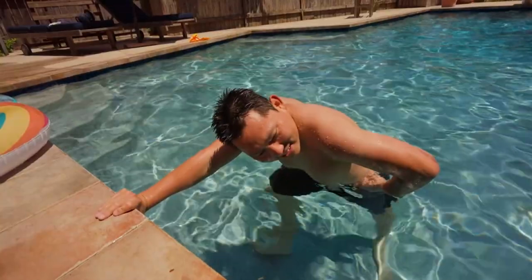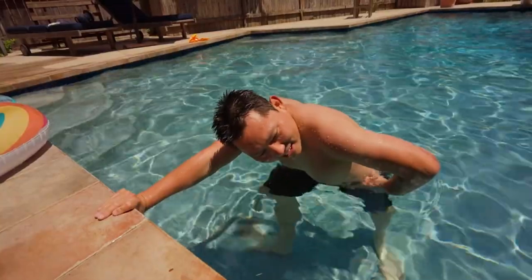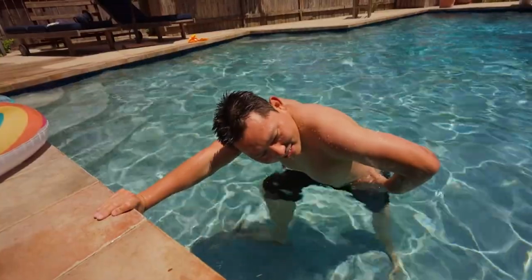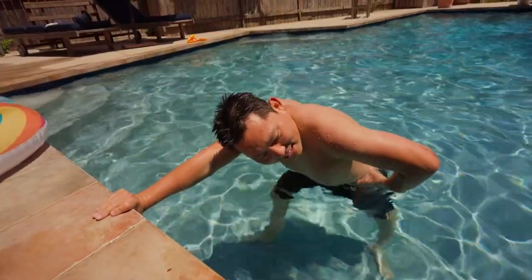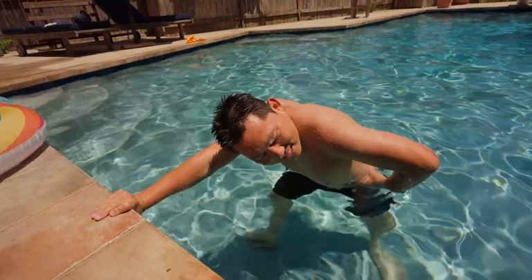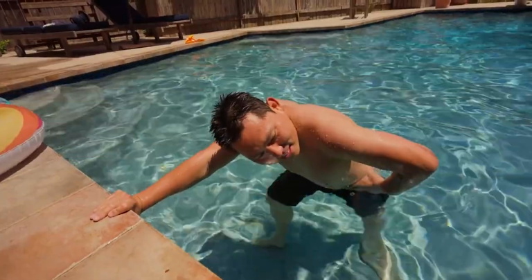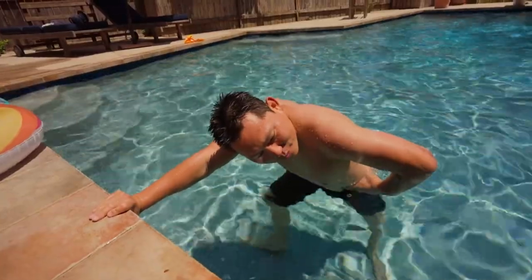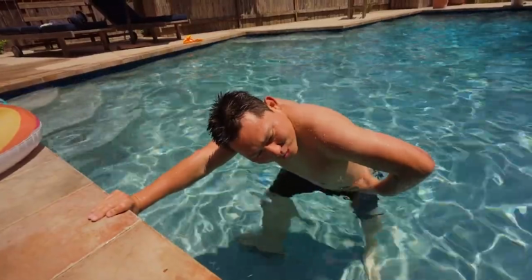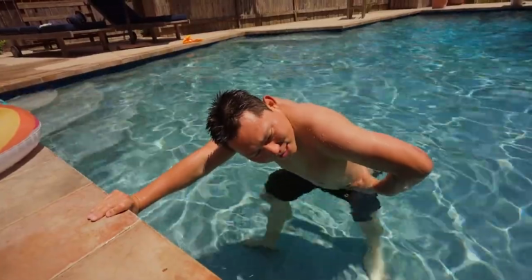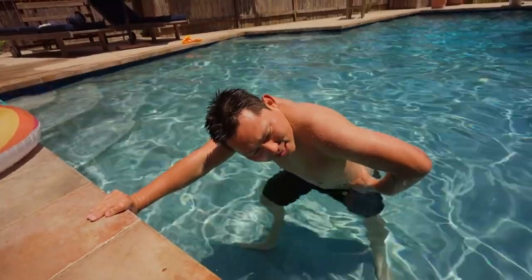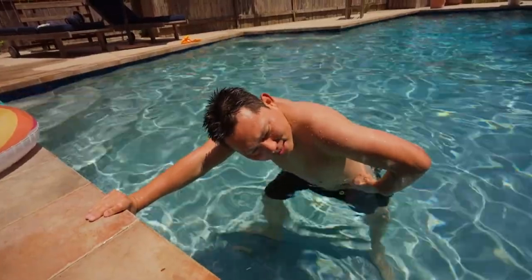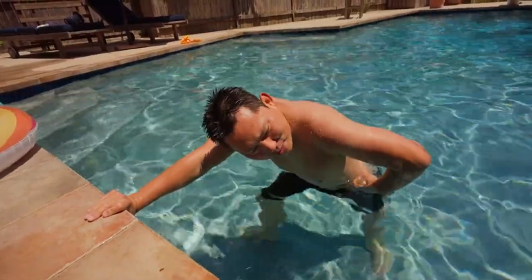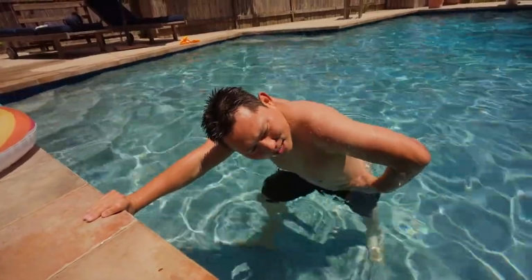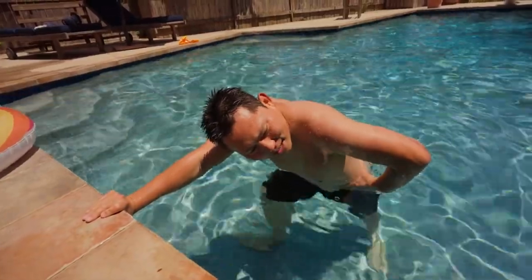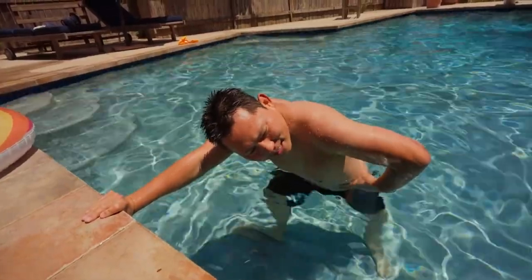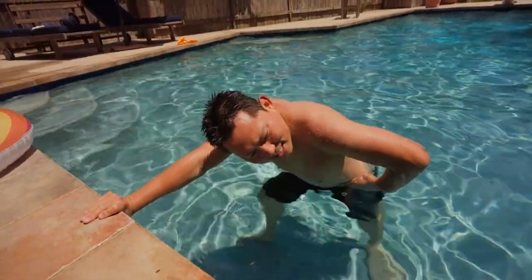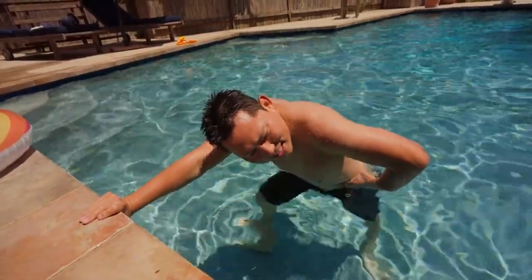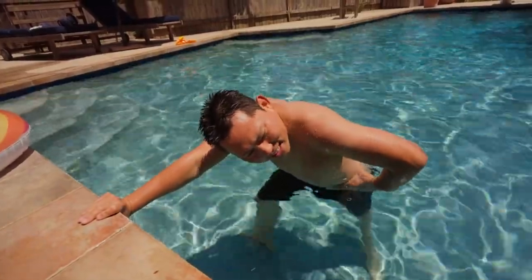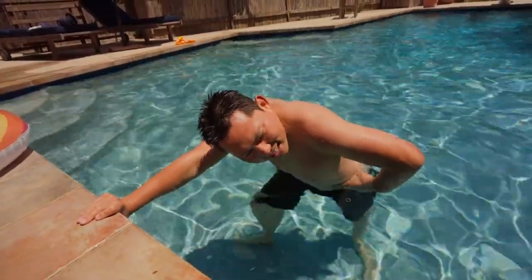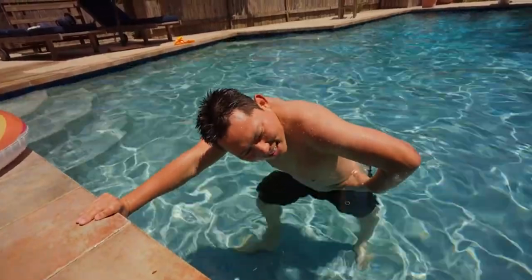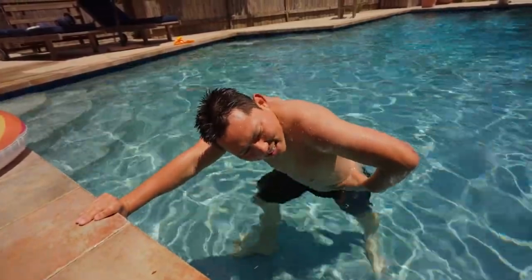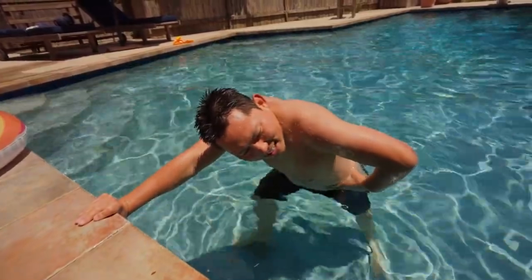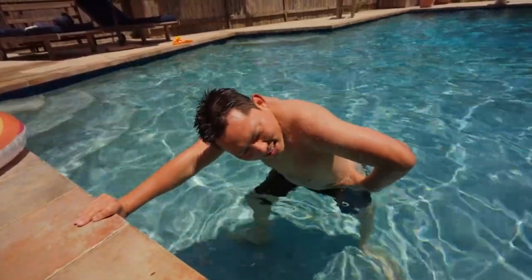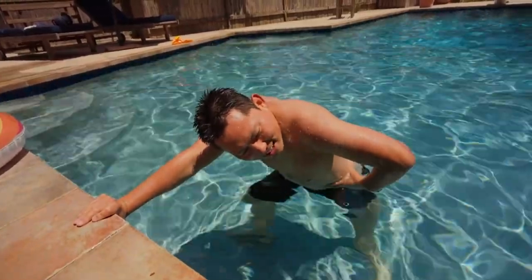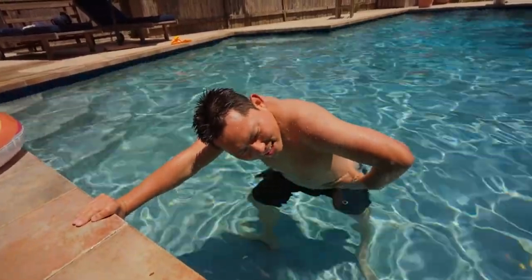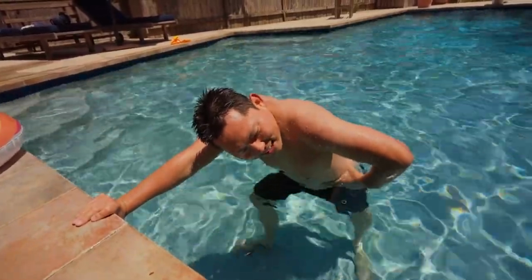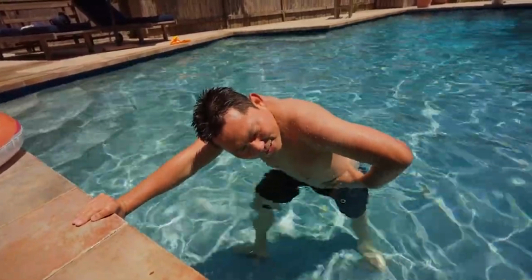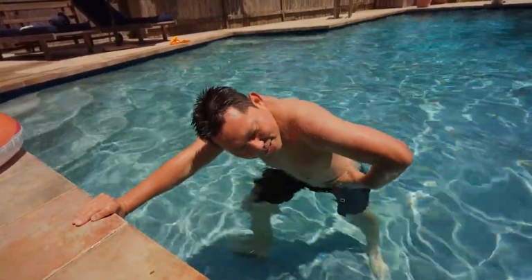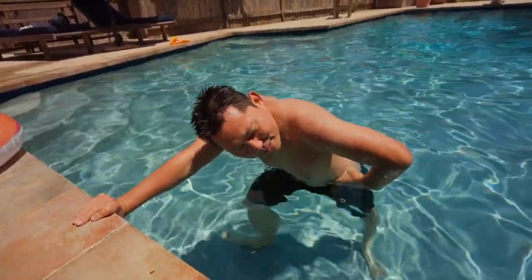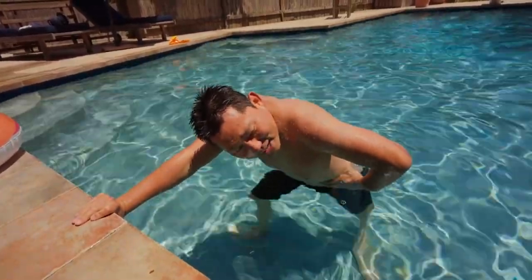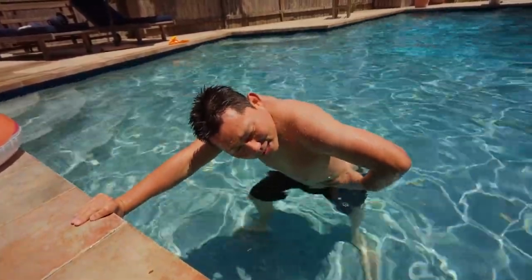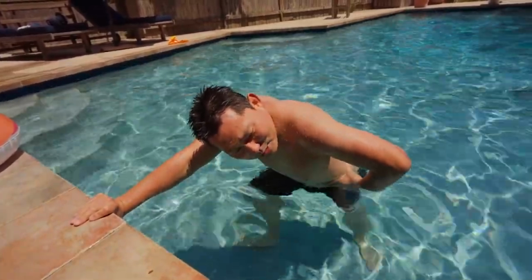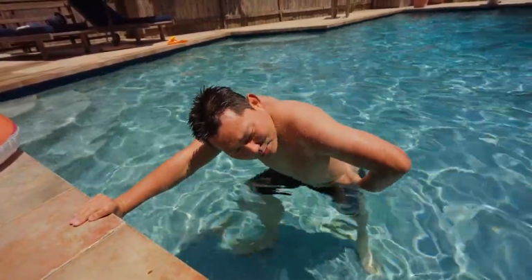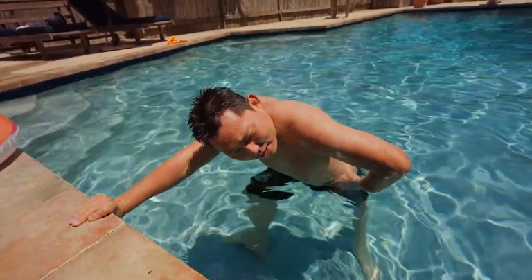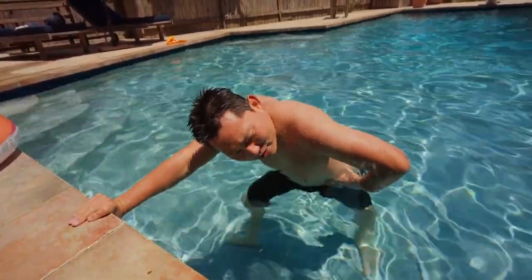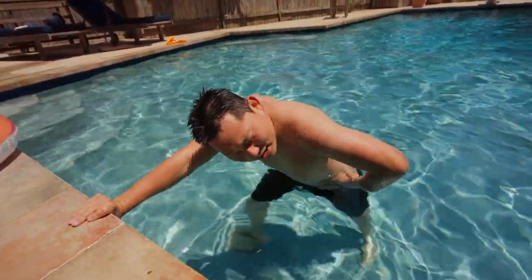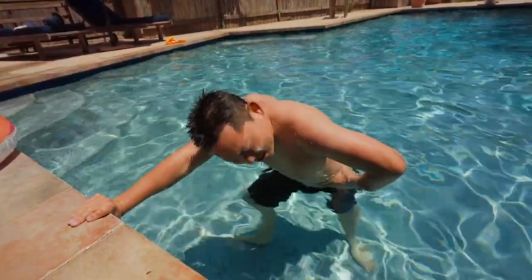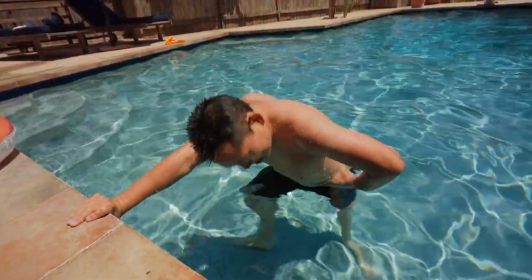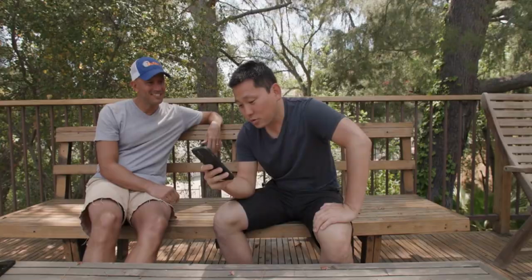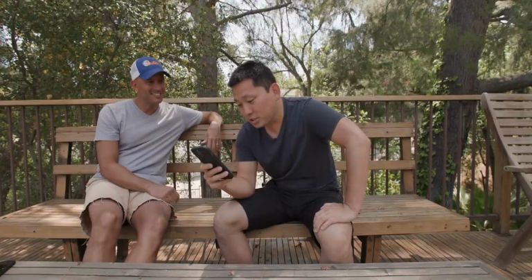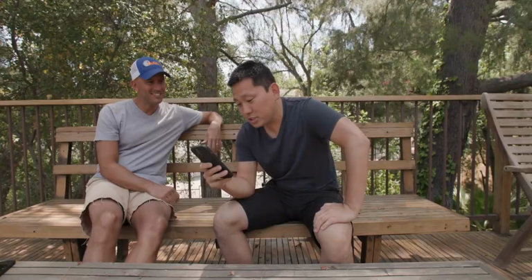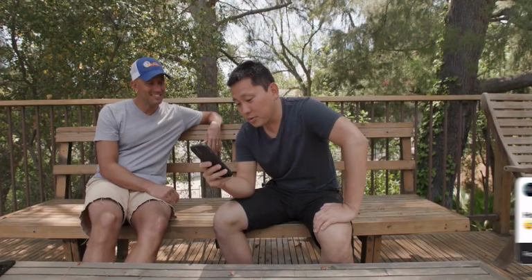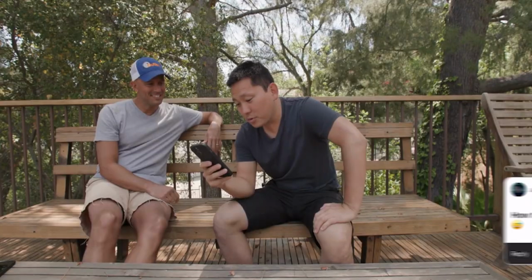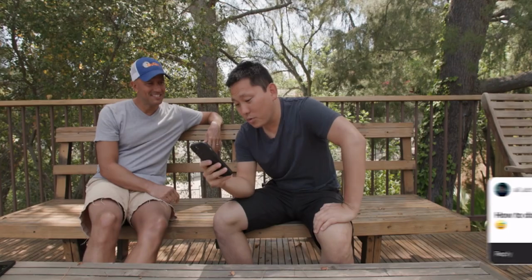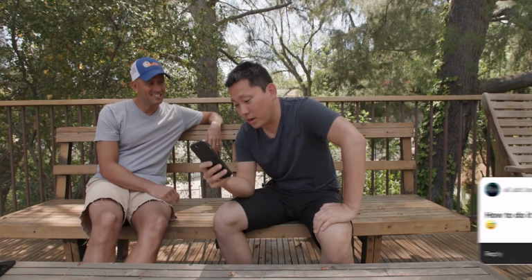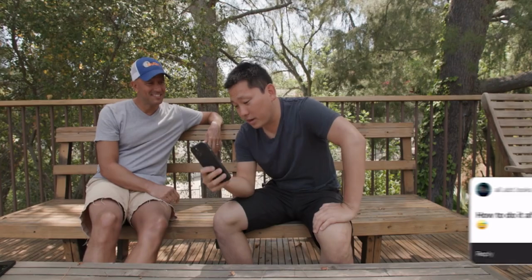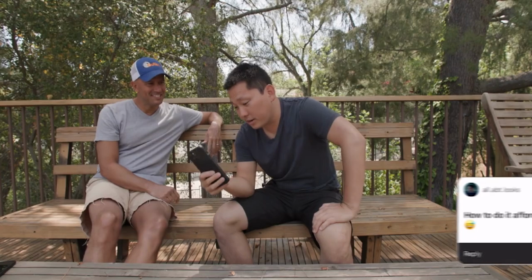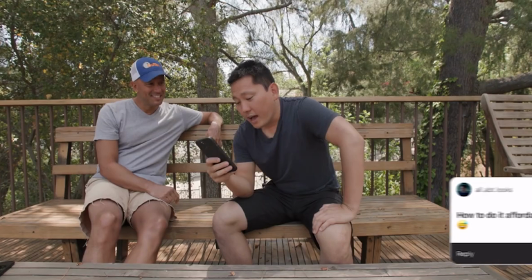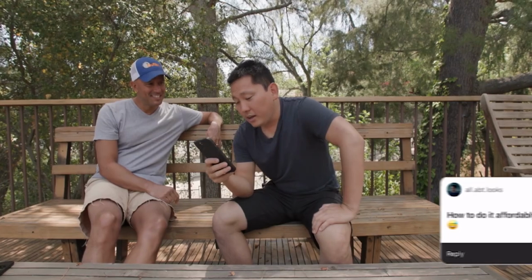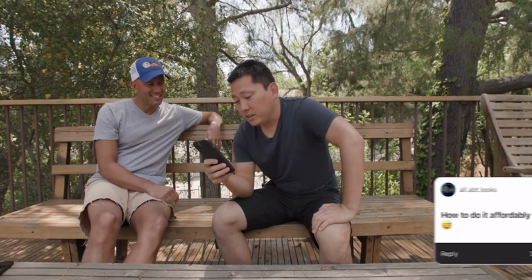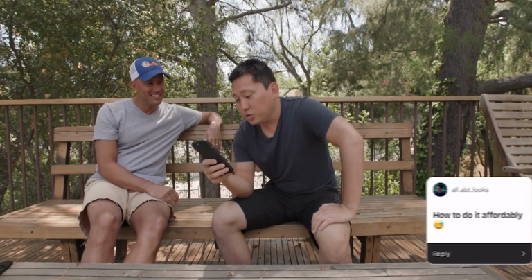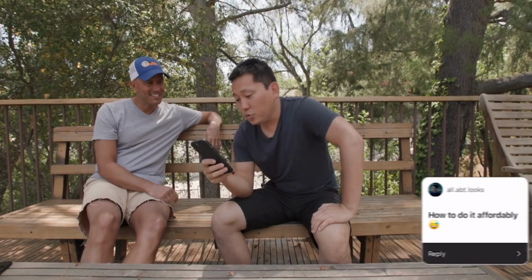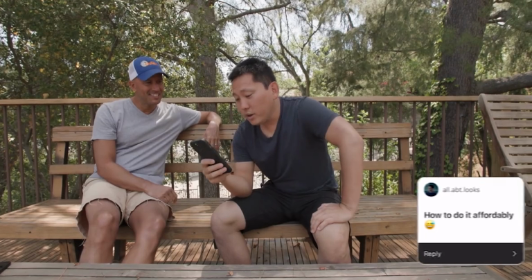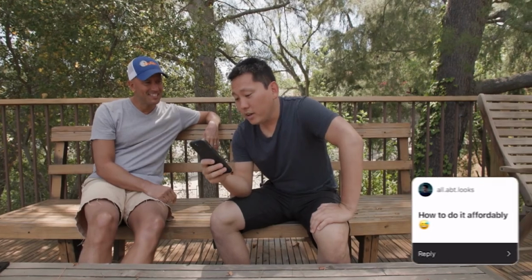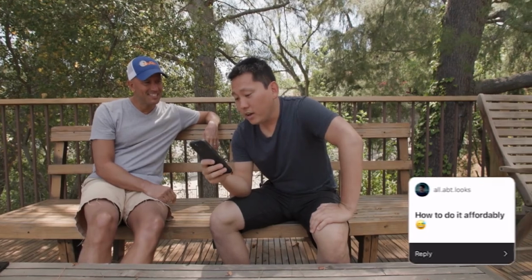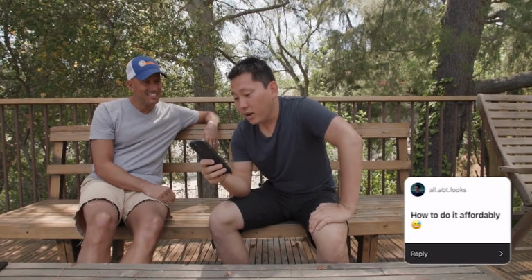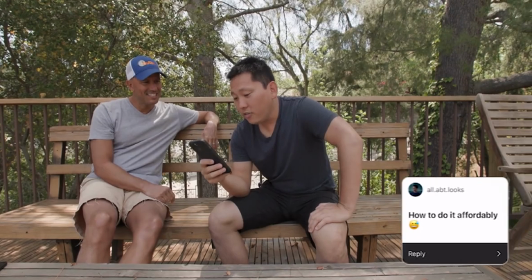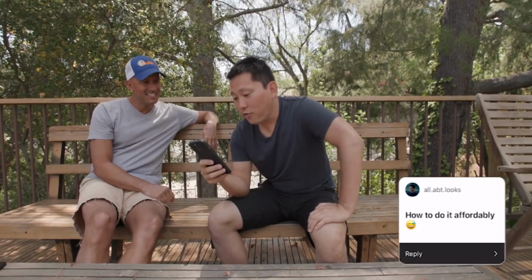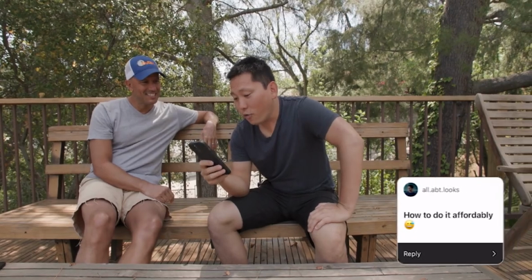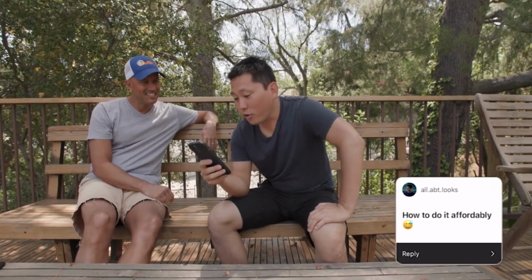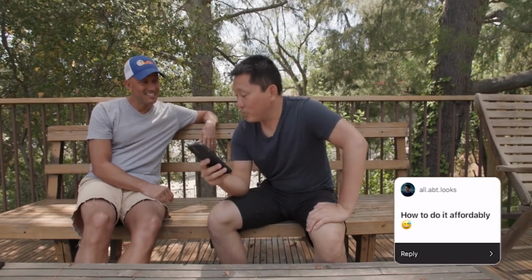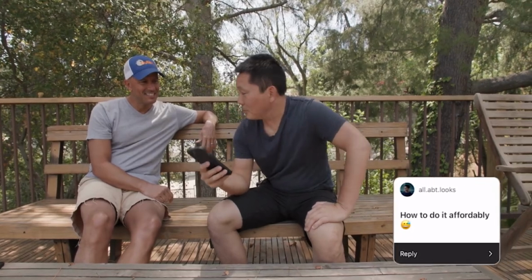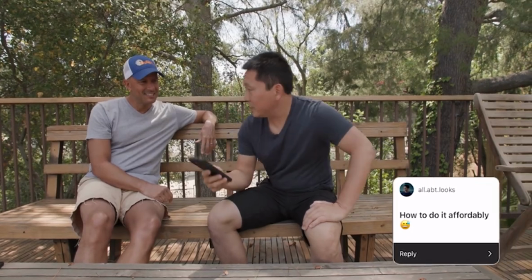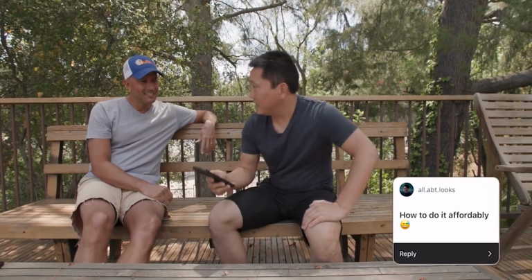We have to answer some questions from the audience. Let me catch my breath first. Question number one: how to do it affordably?